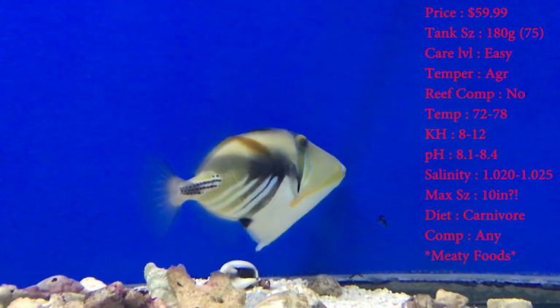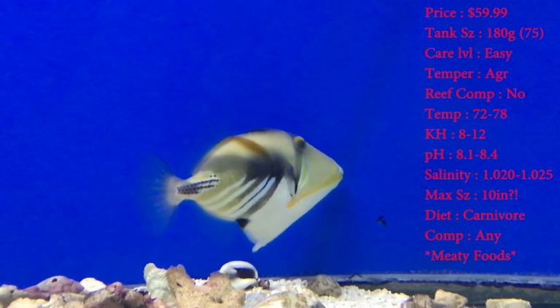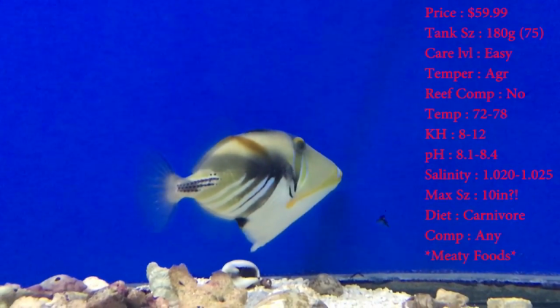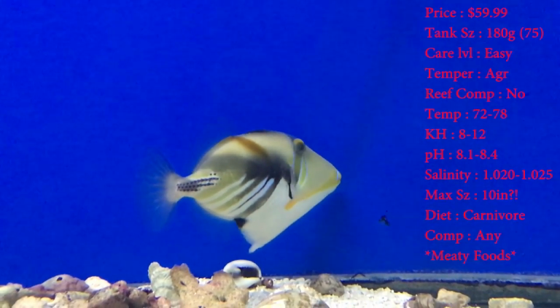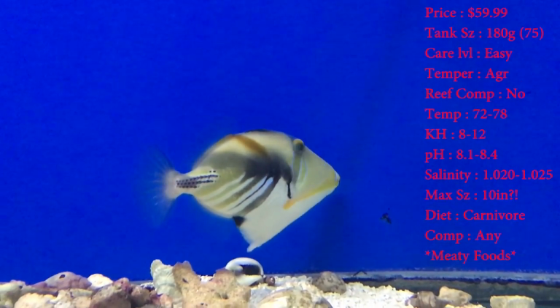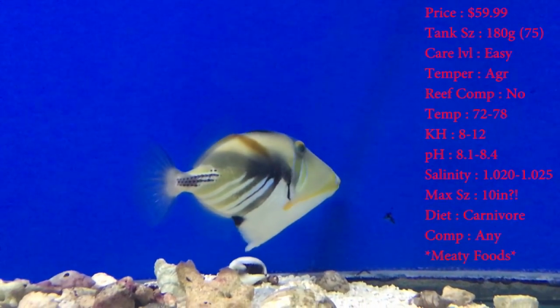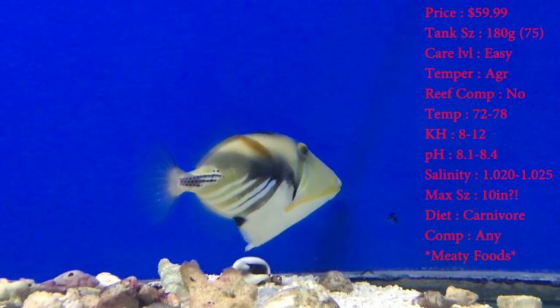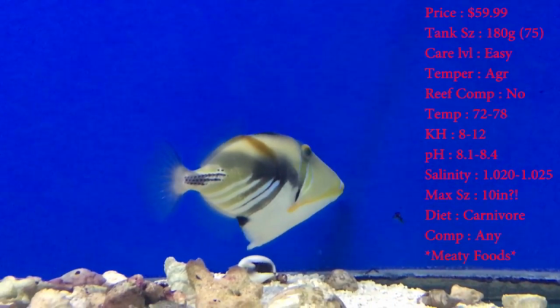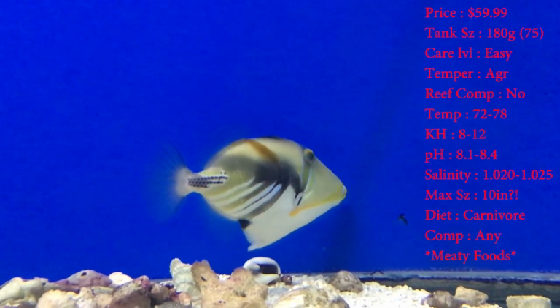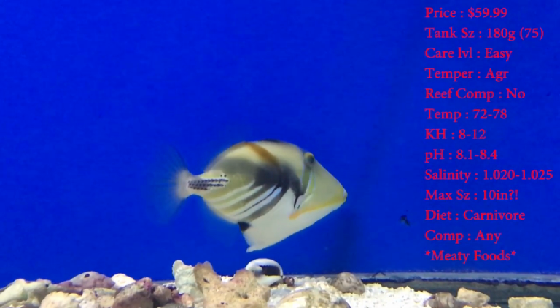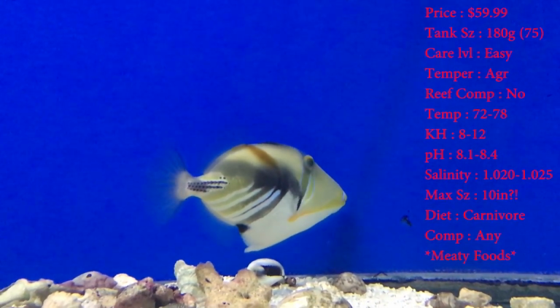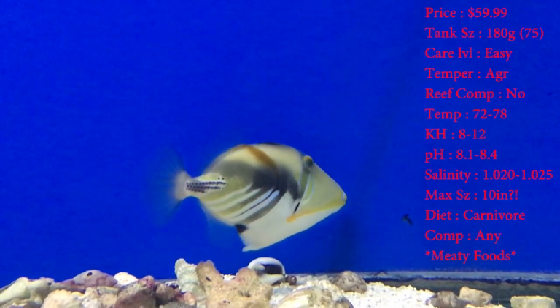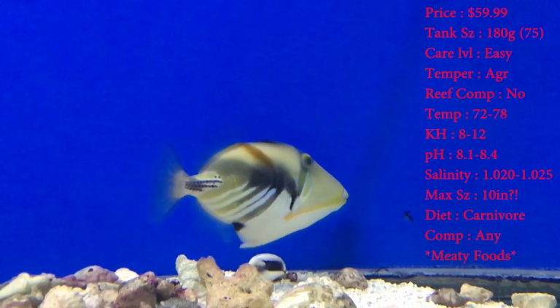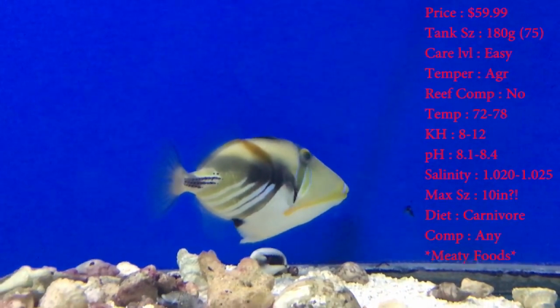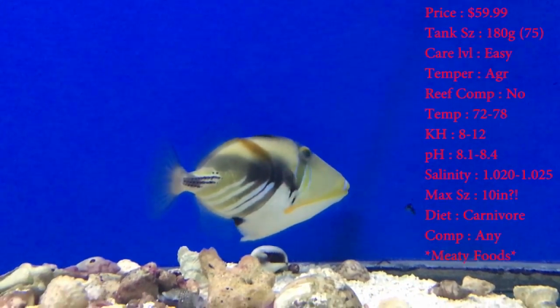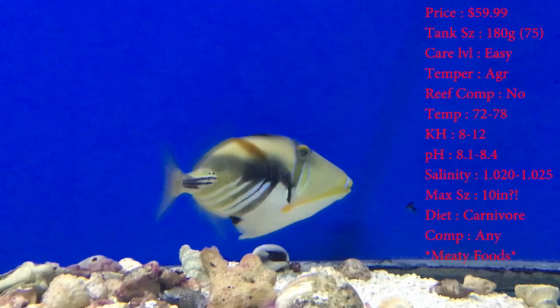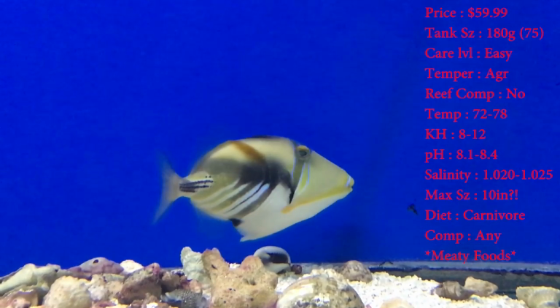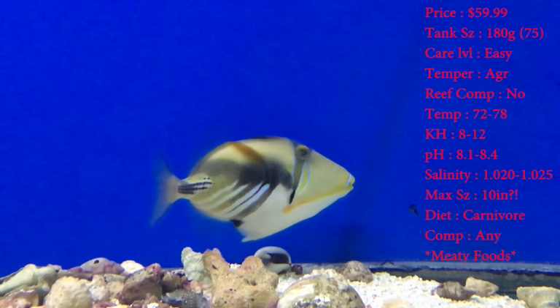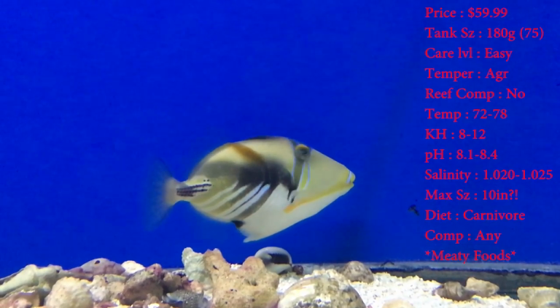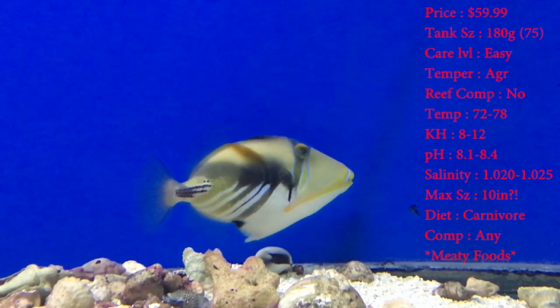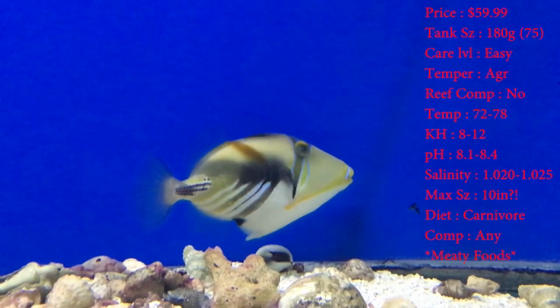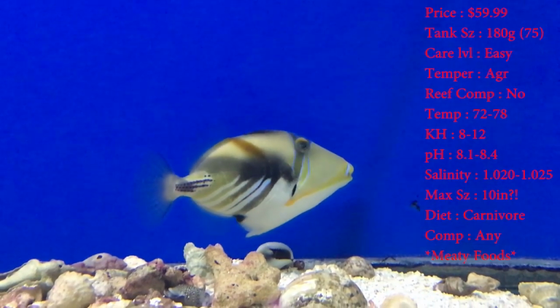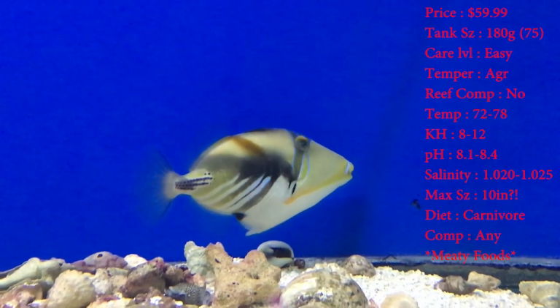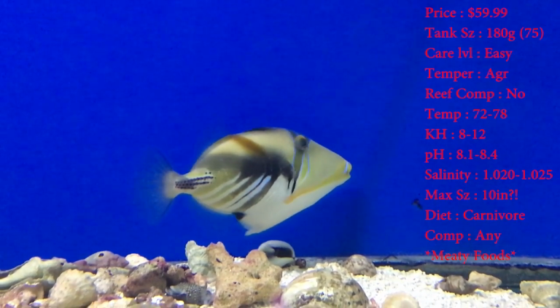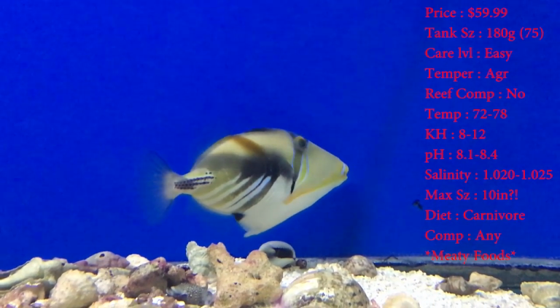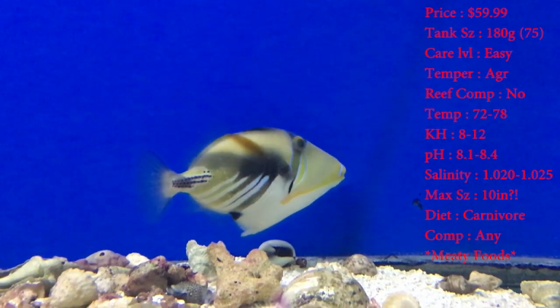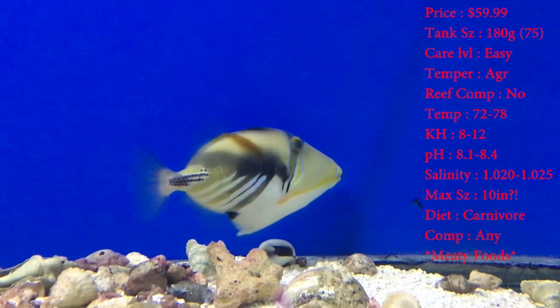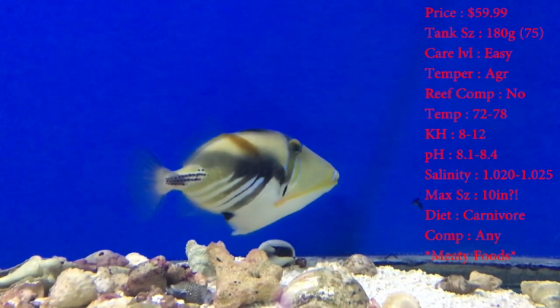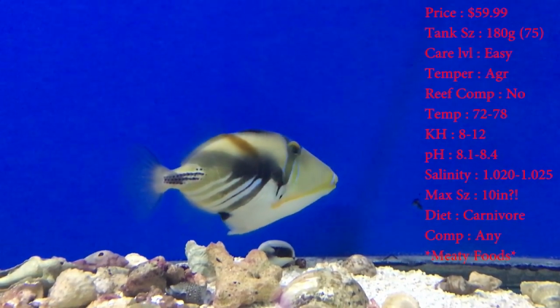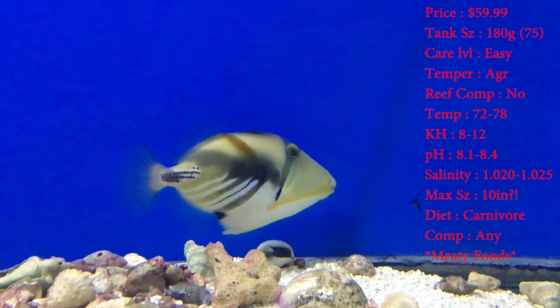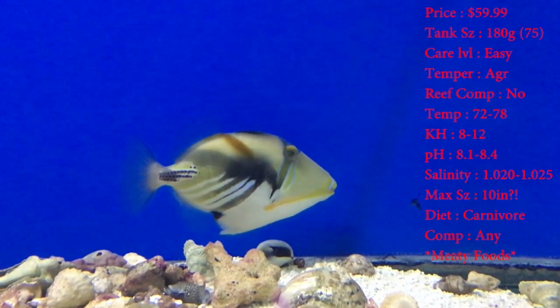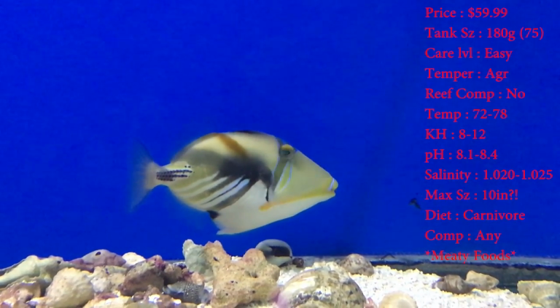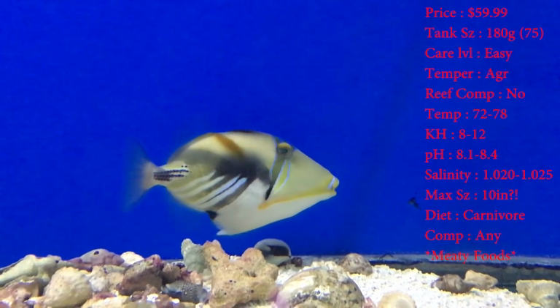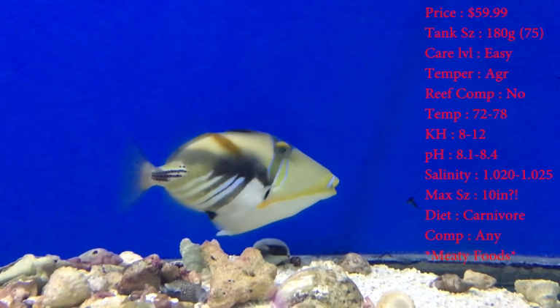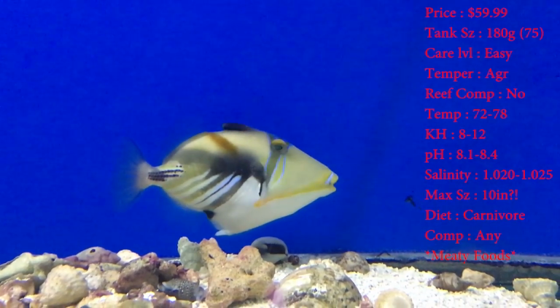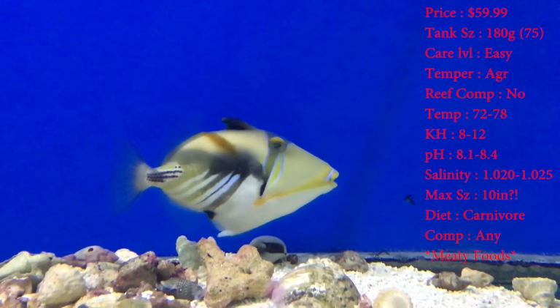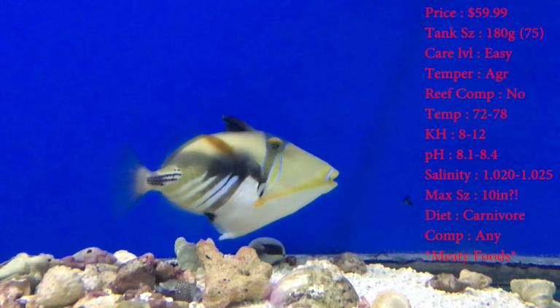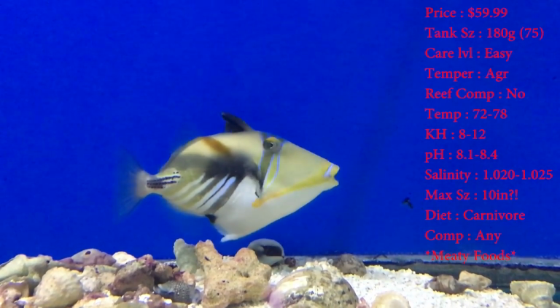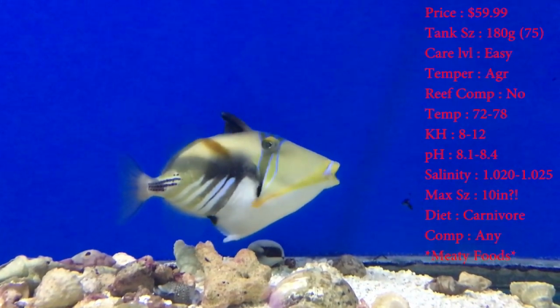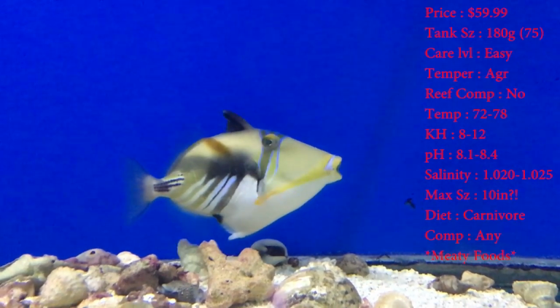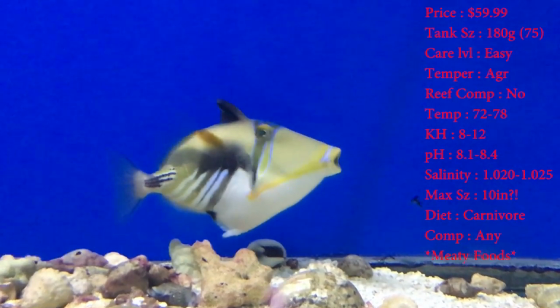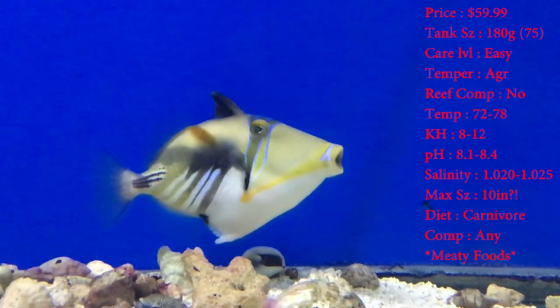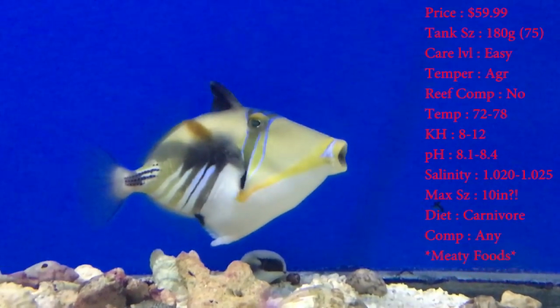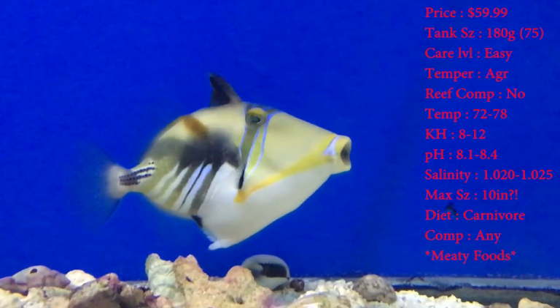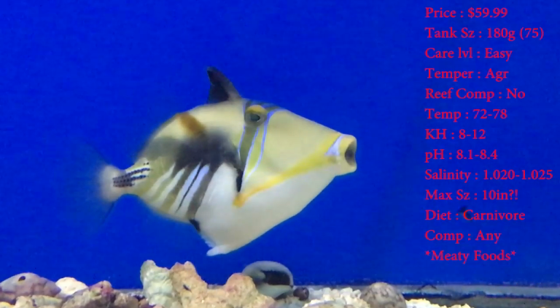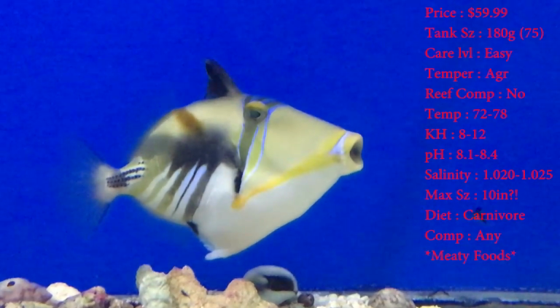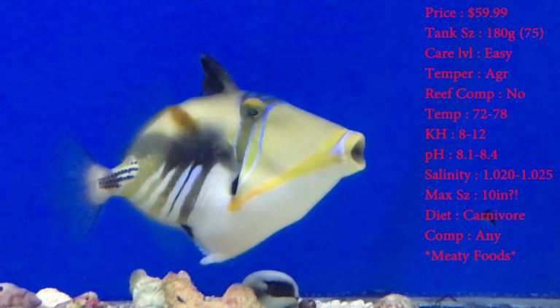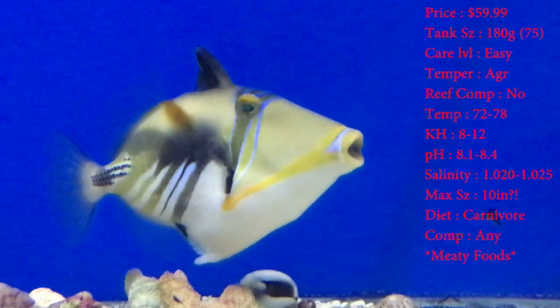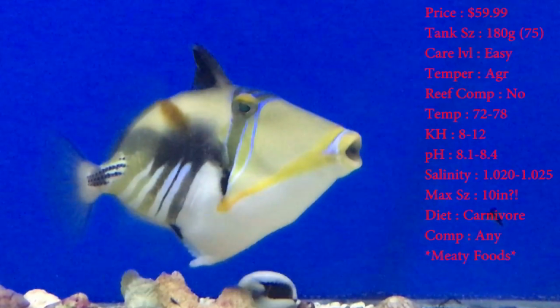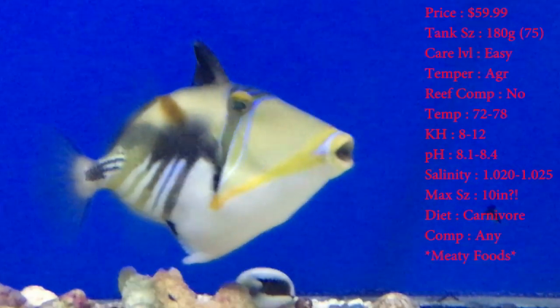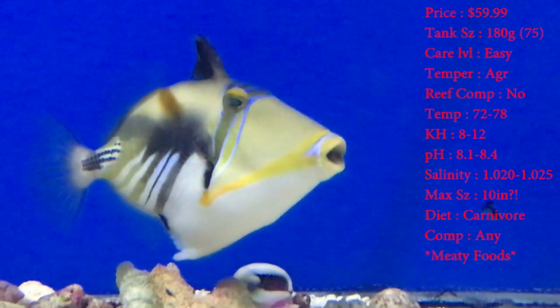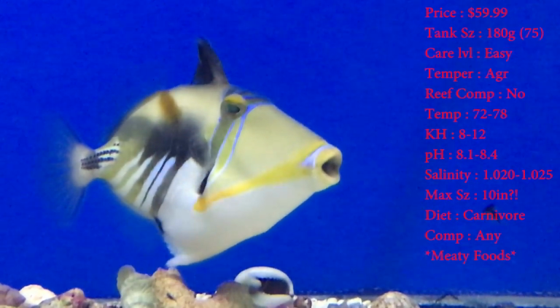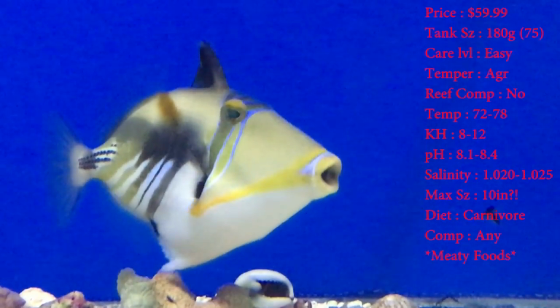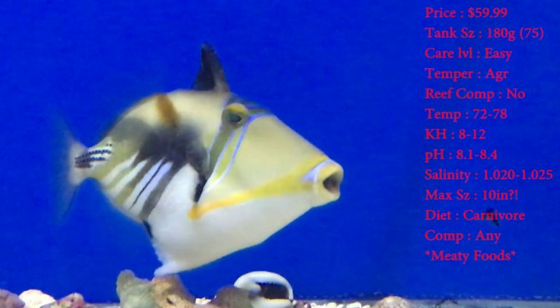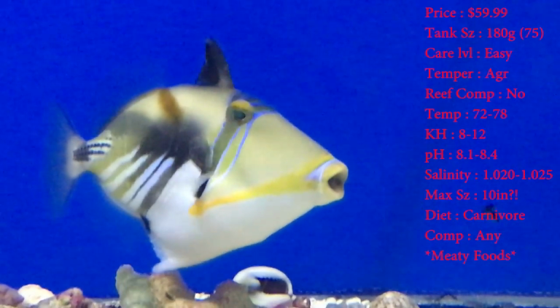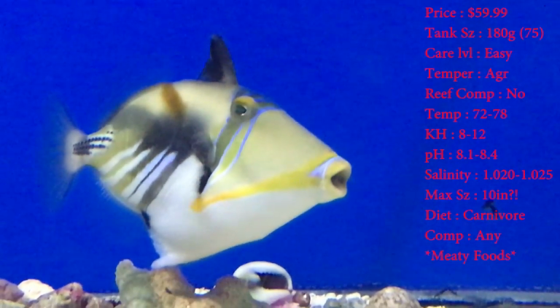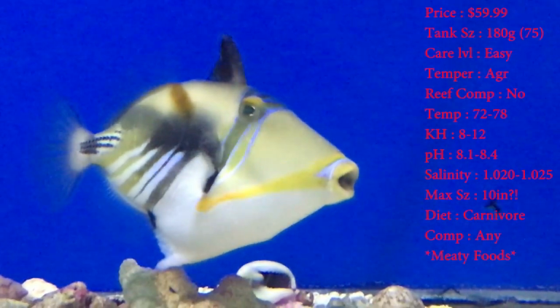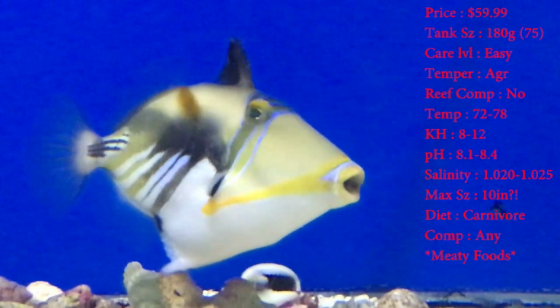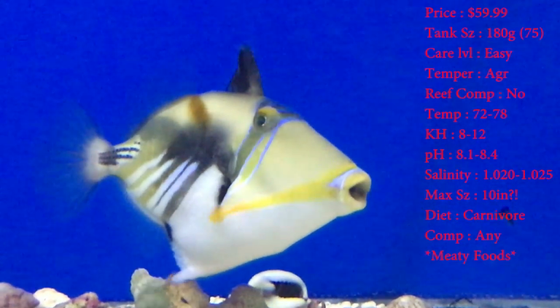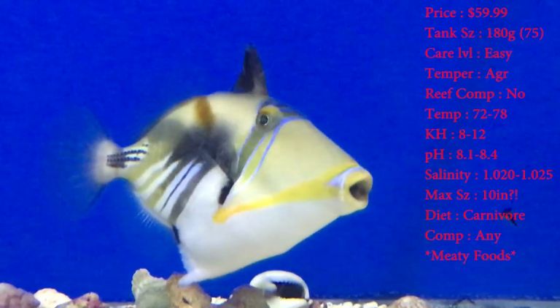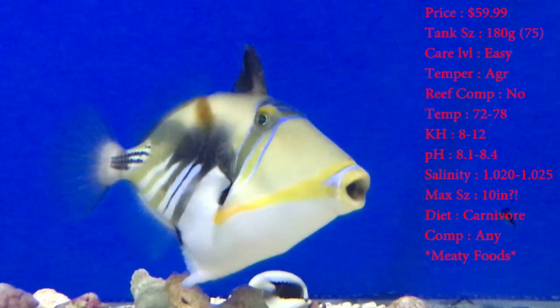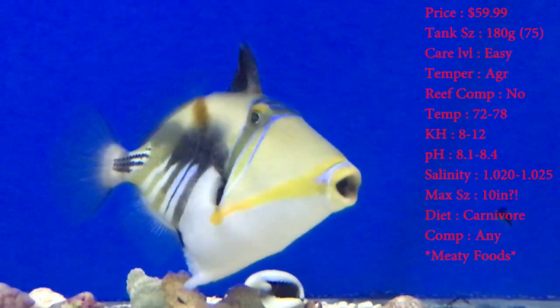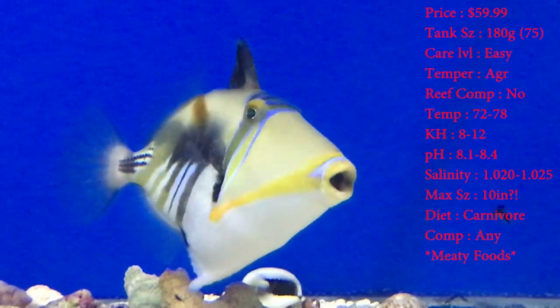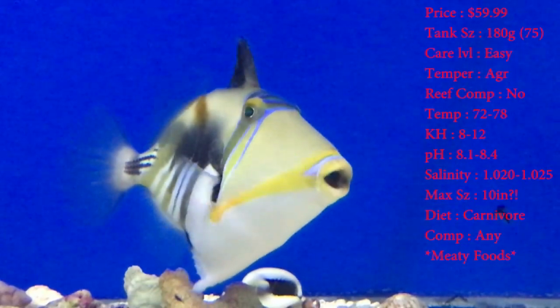Max size — they say they can get a whole 10 inches. That's a big ol' triggerfish. Max I've seen is like 4 inches — a real good and healthy one.